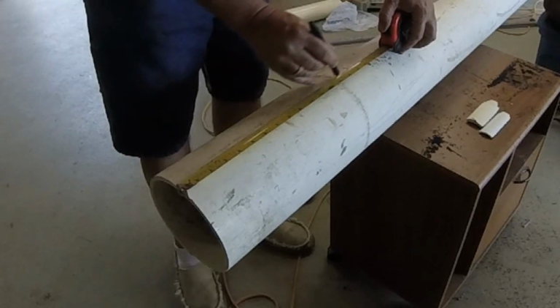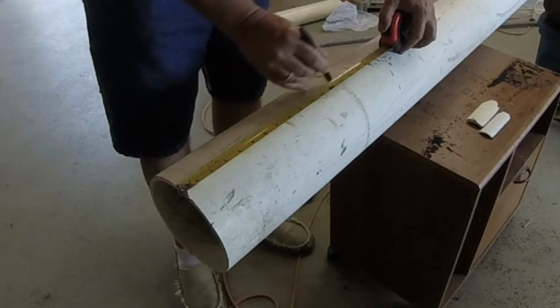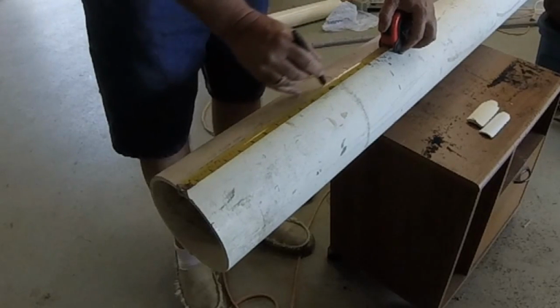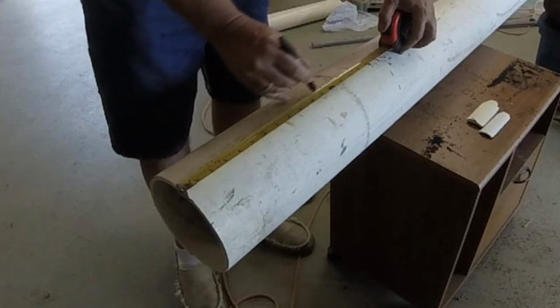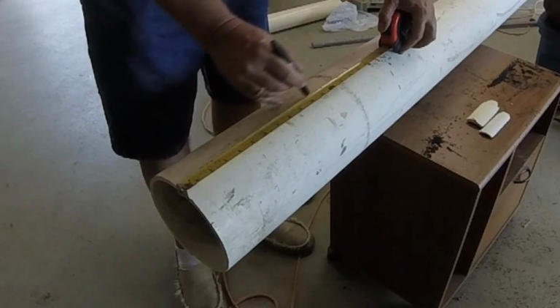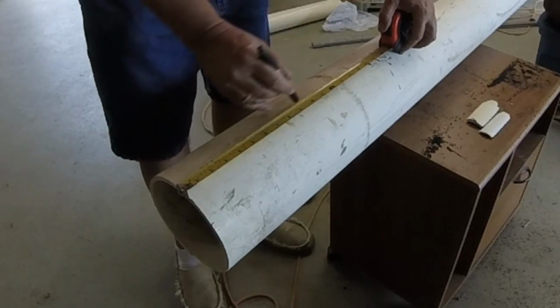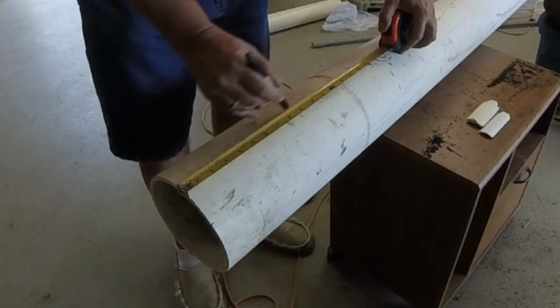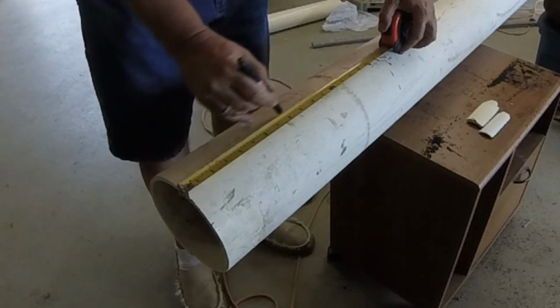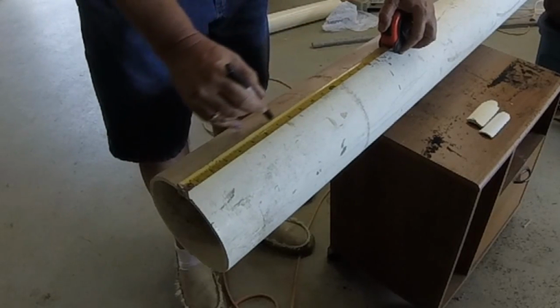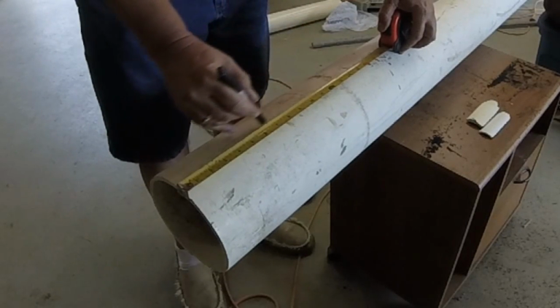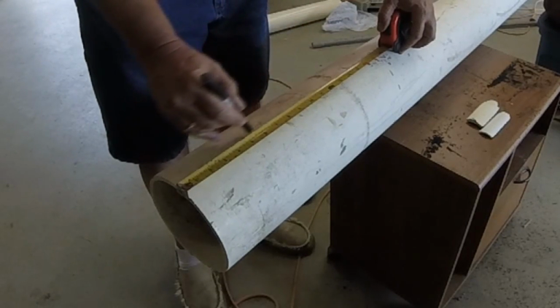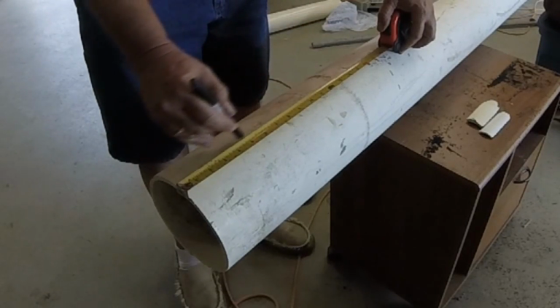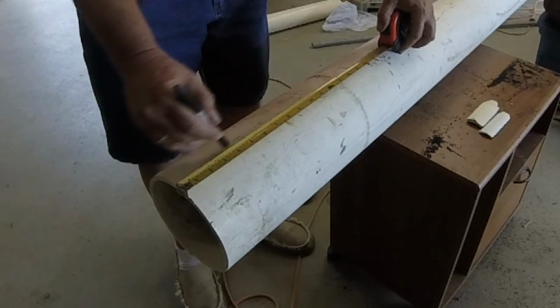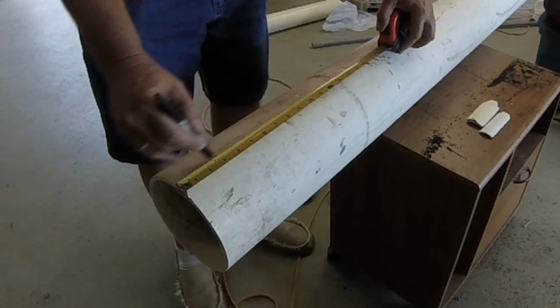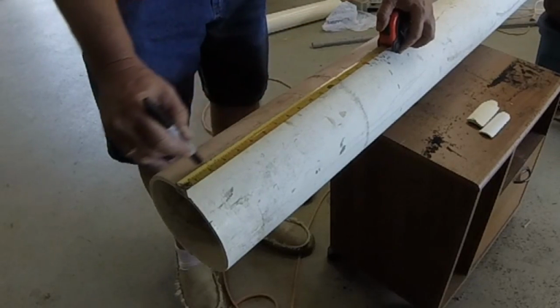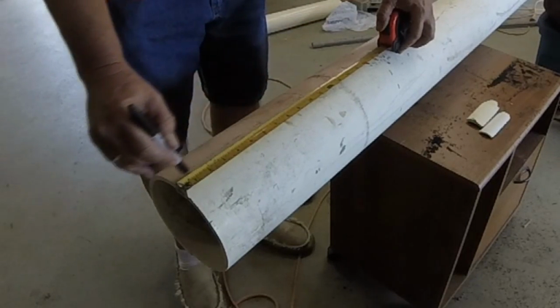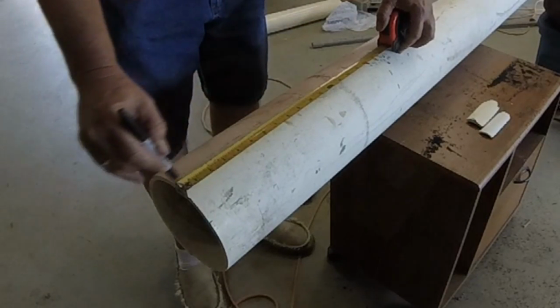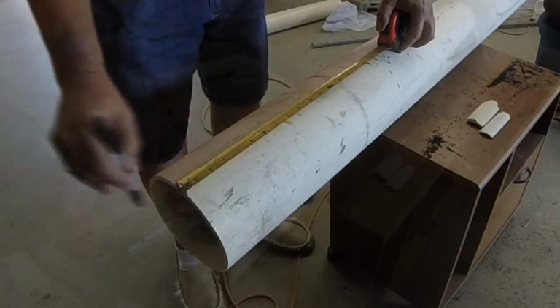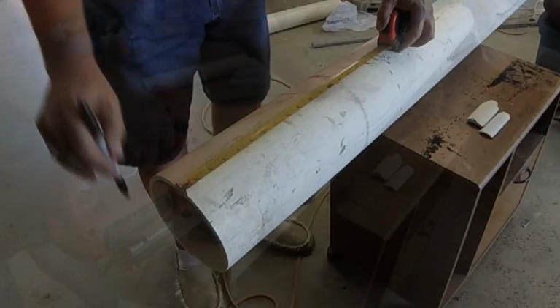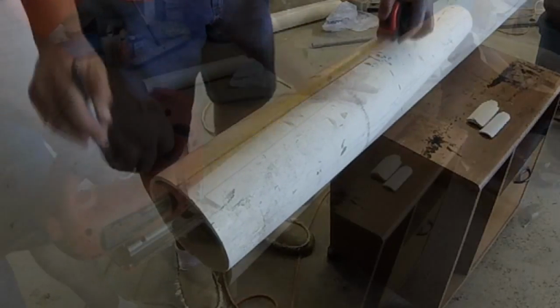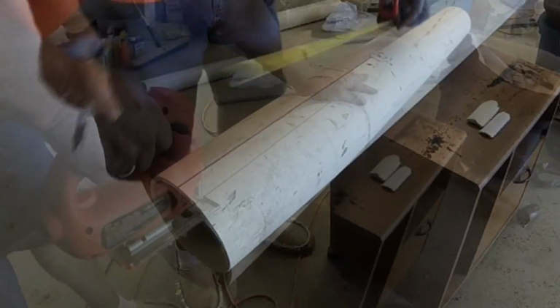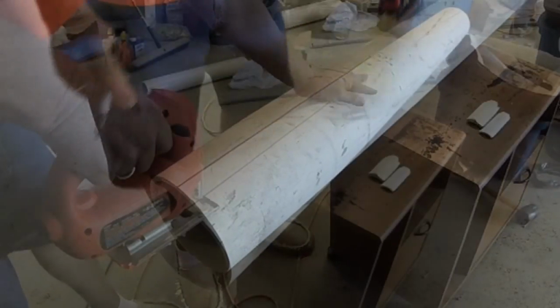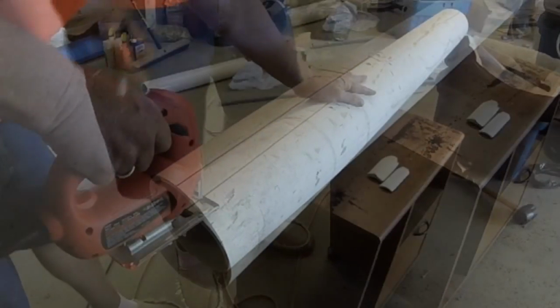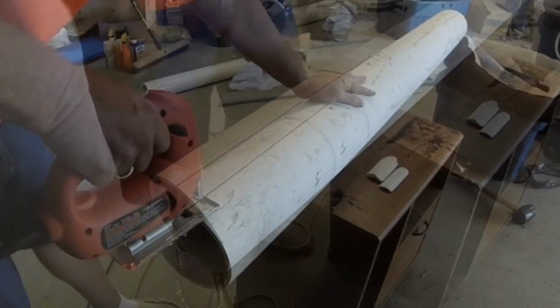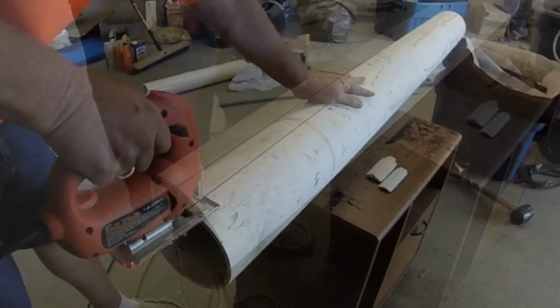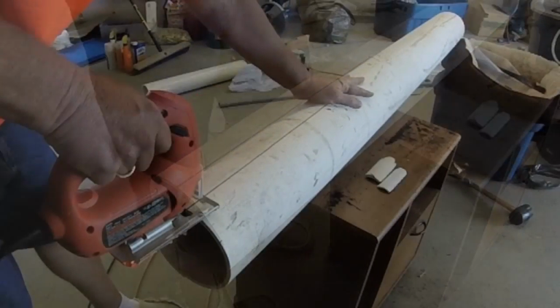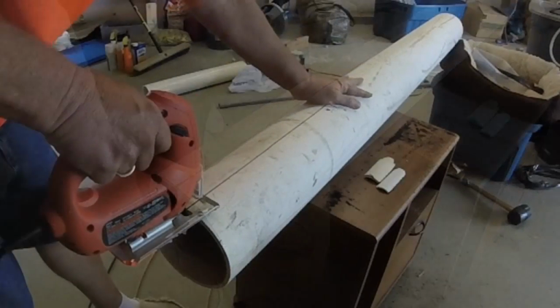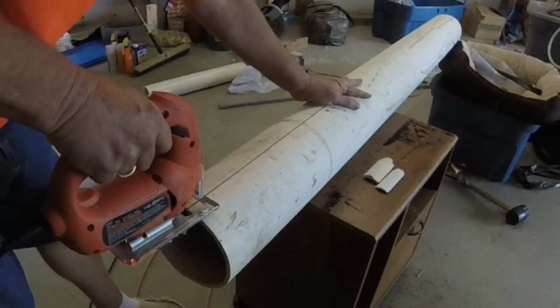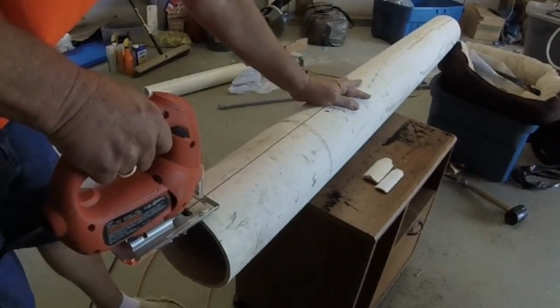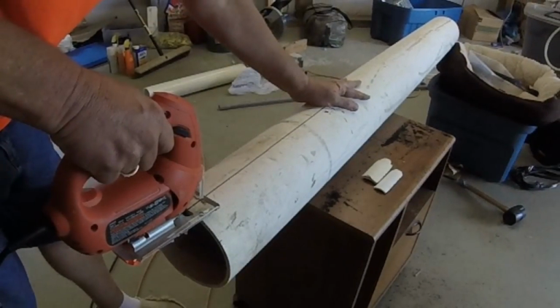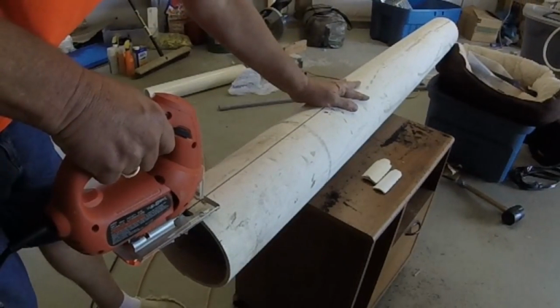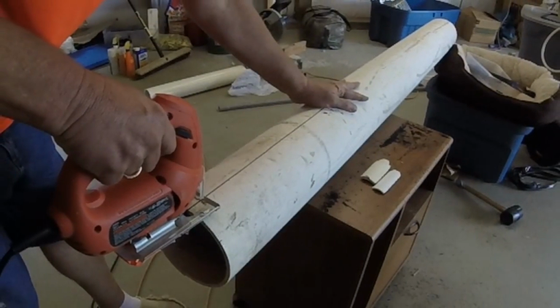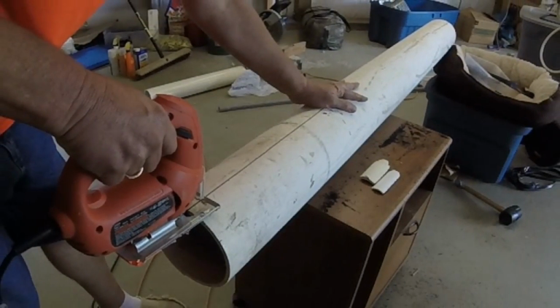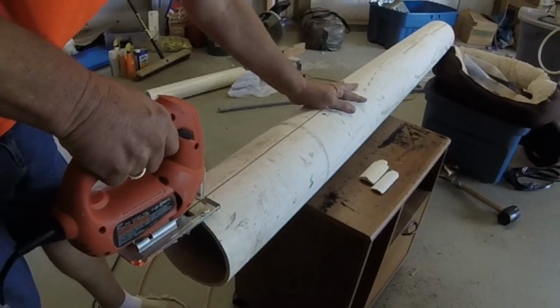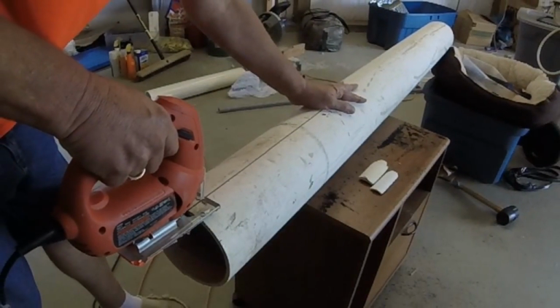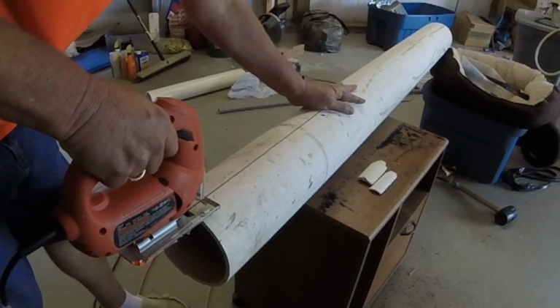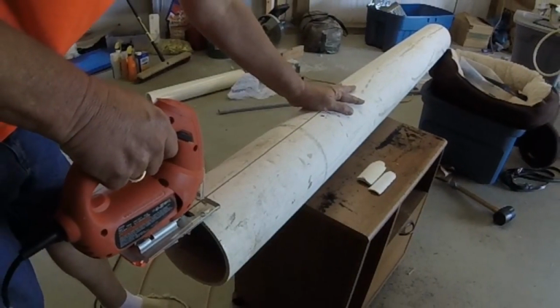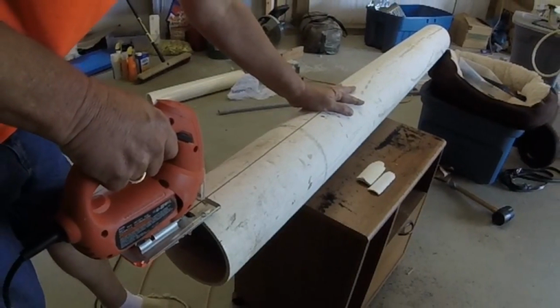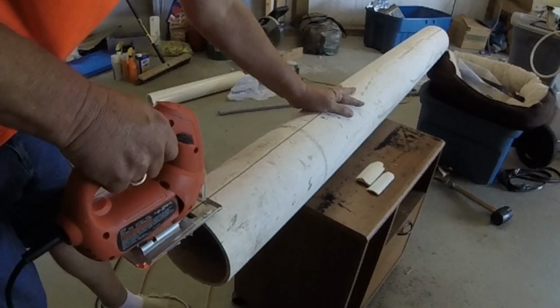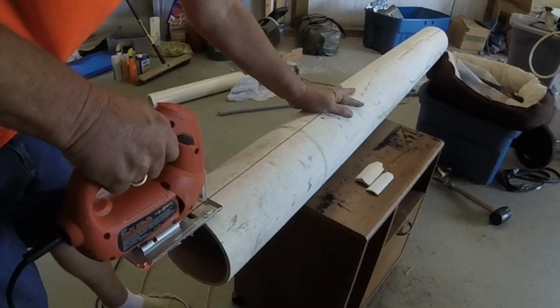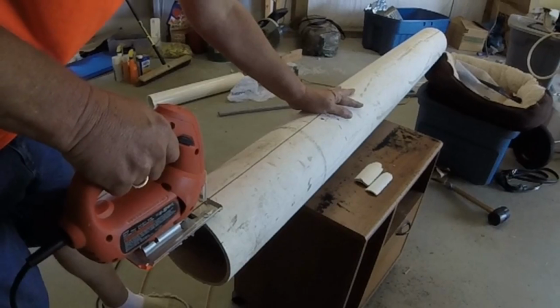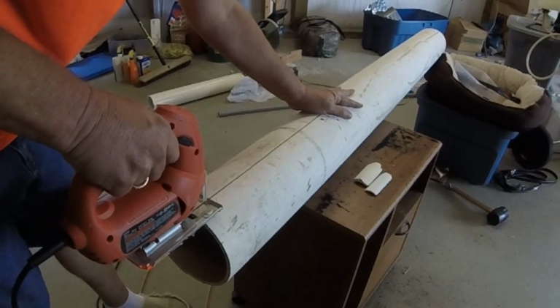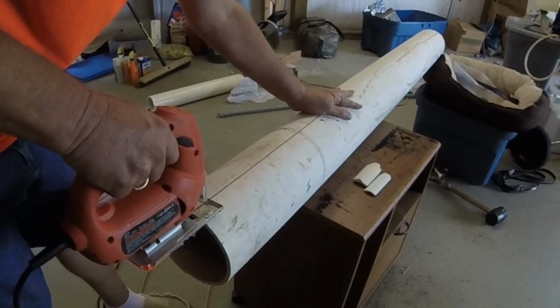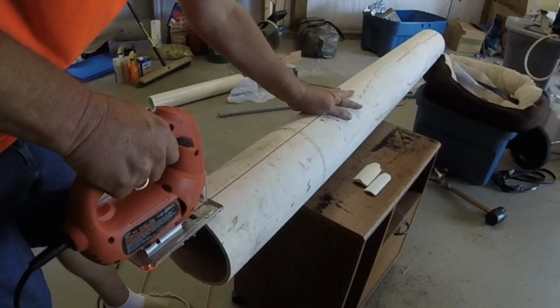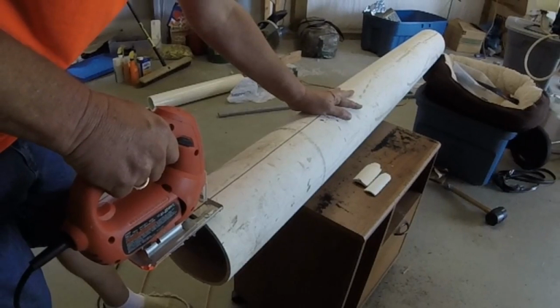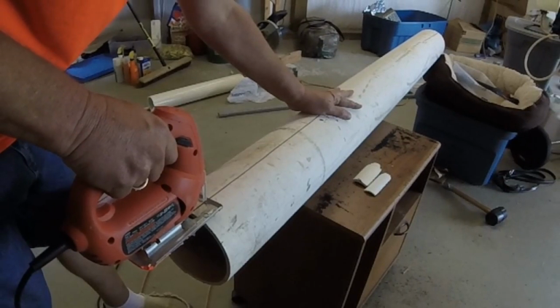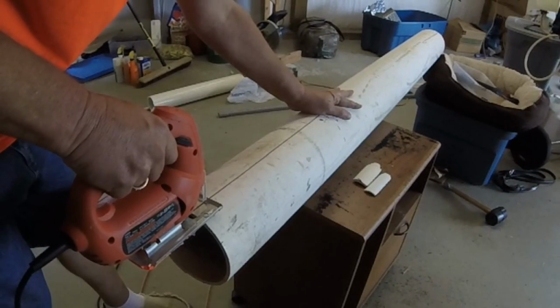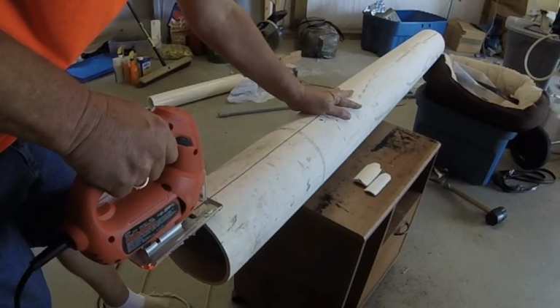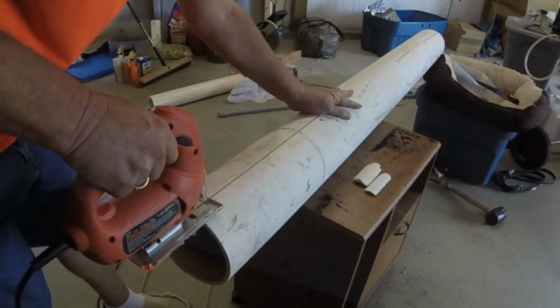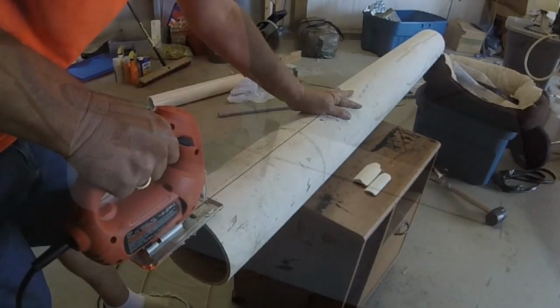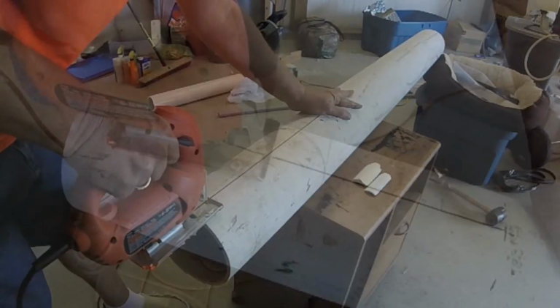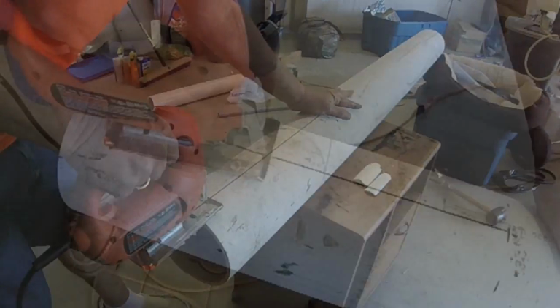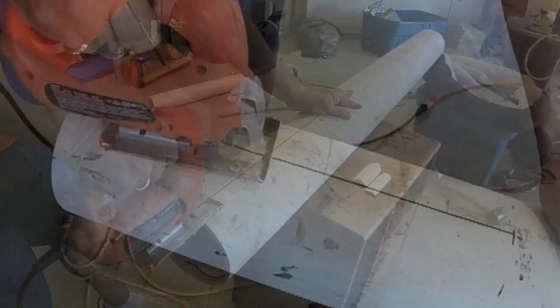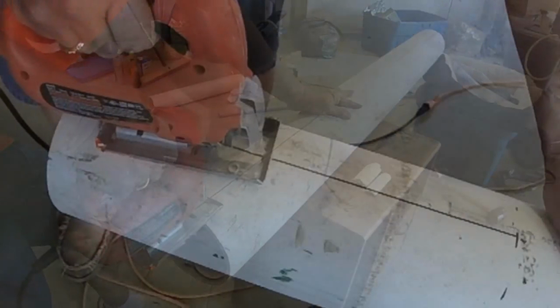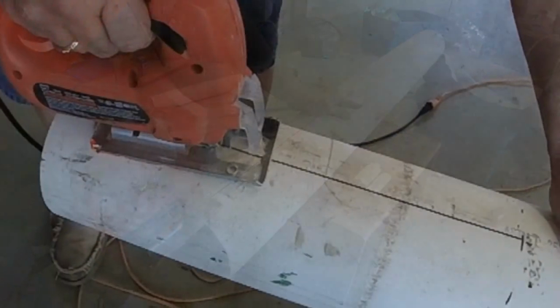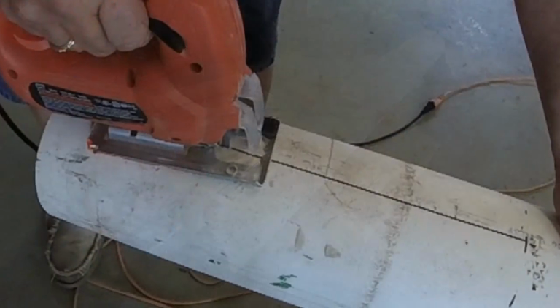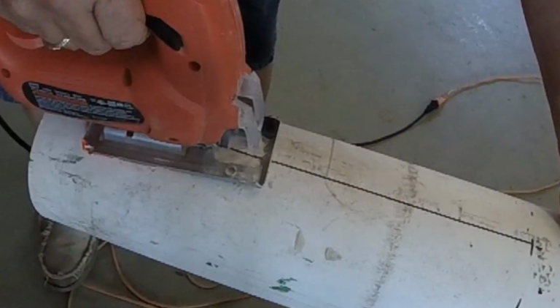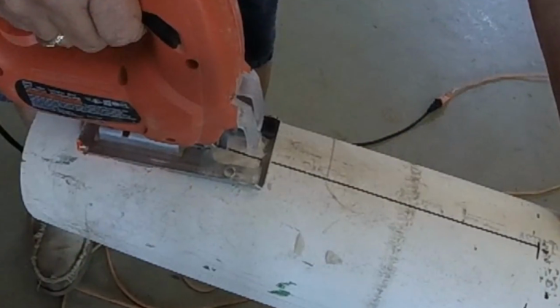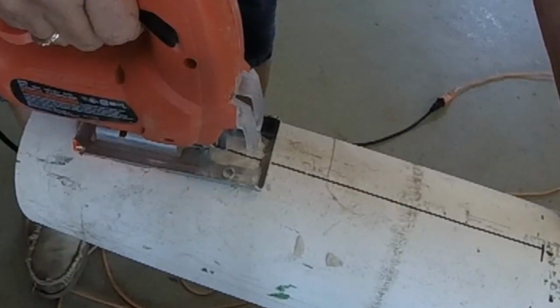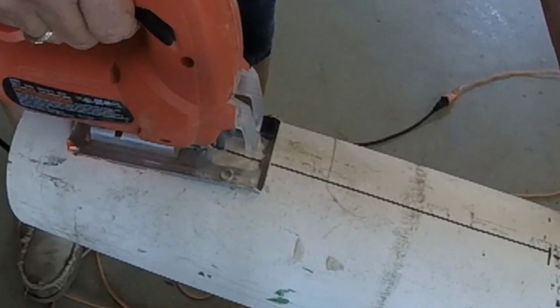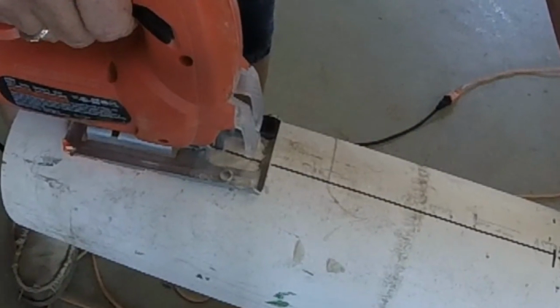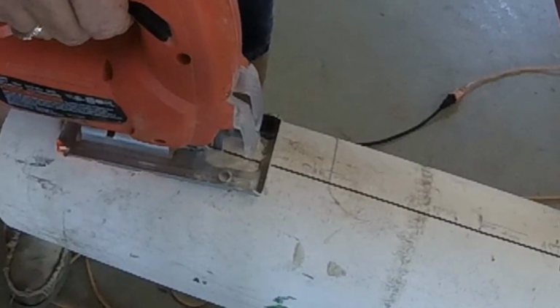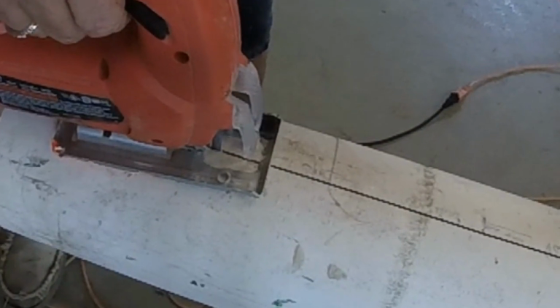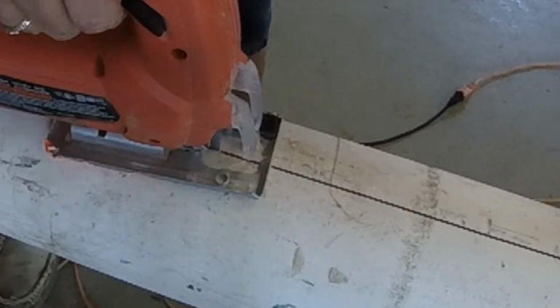I'm doing a line down the center. I'm going to split it, and I have measured it off at 17 and a half inches long.